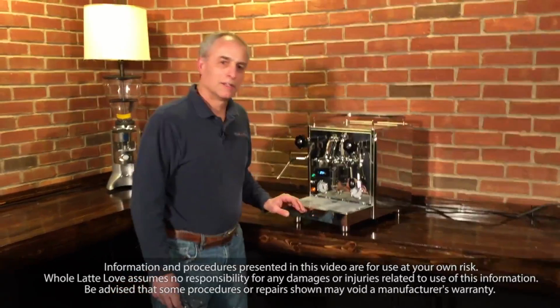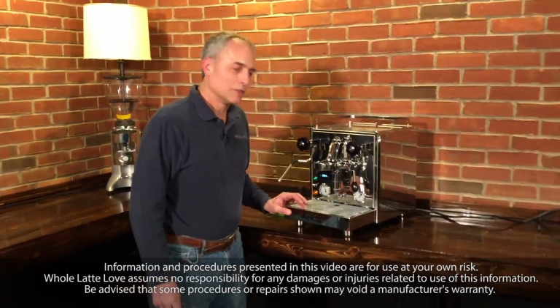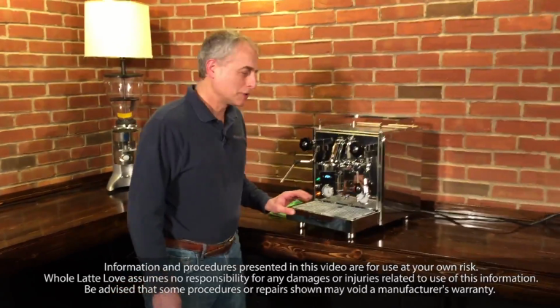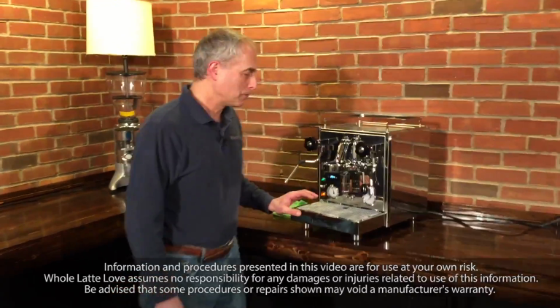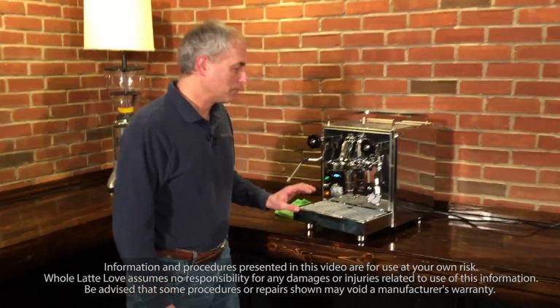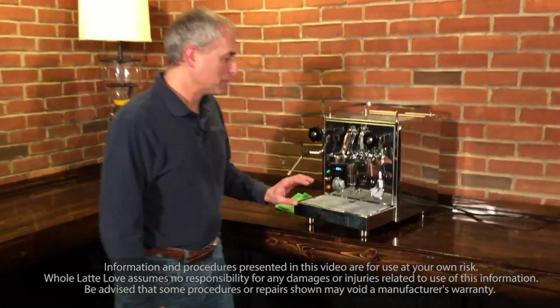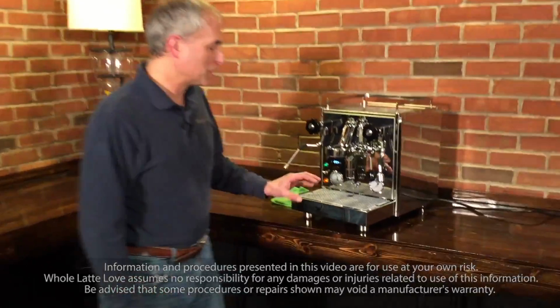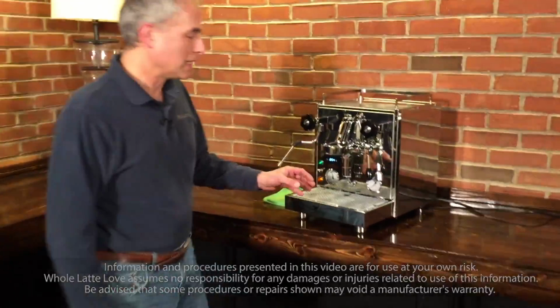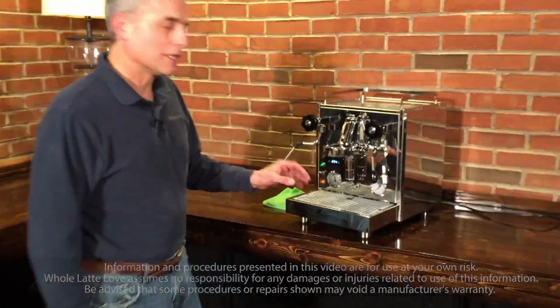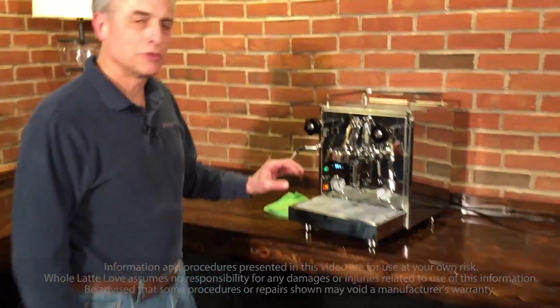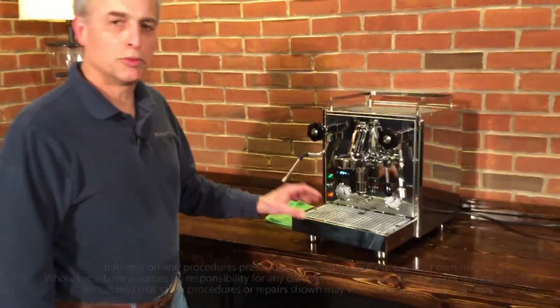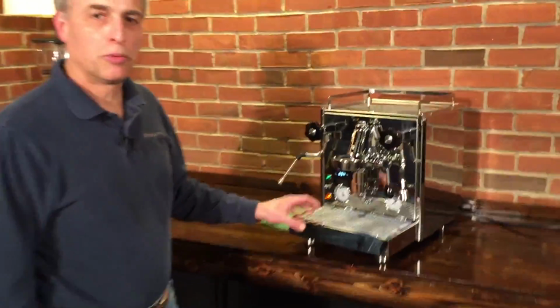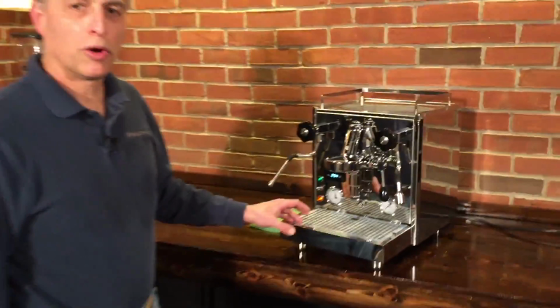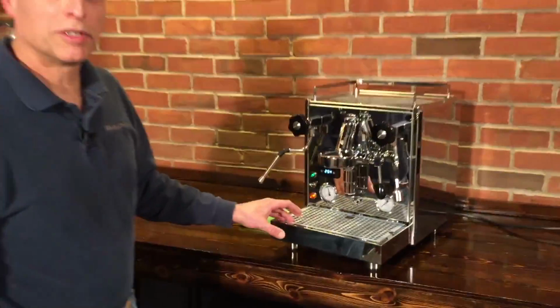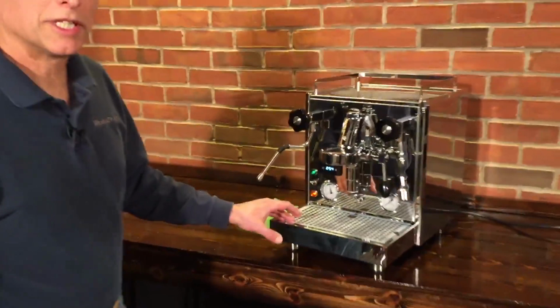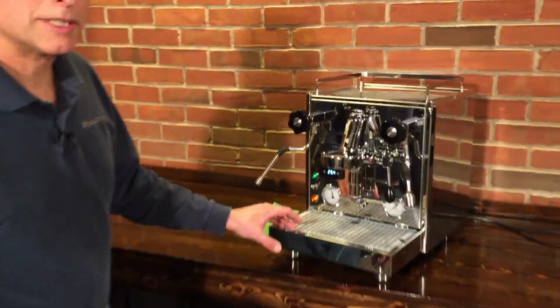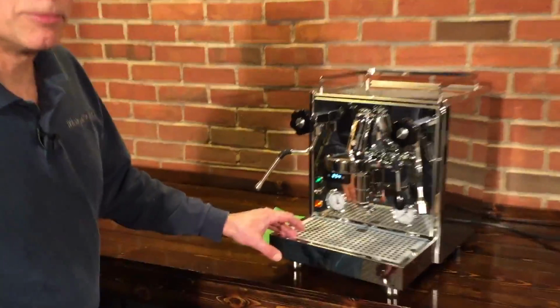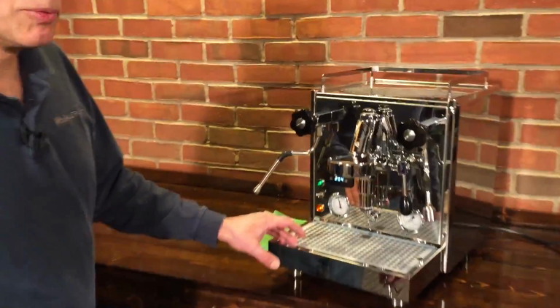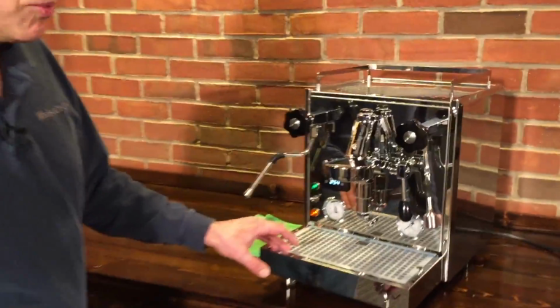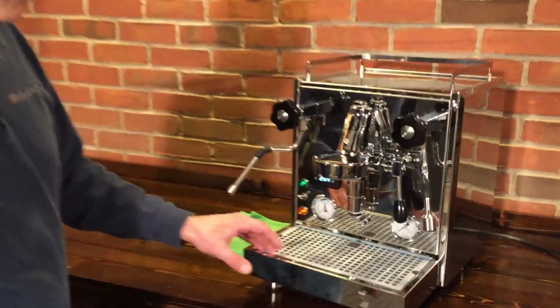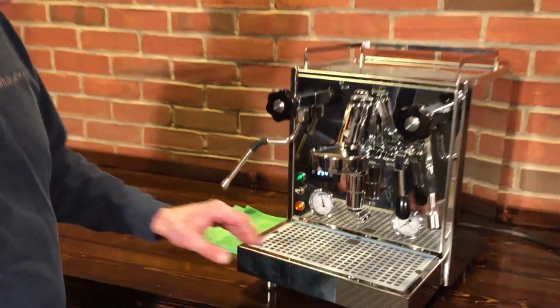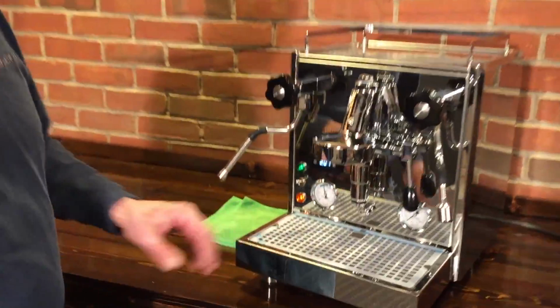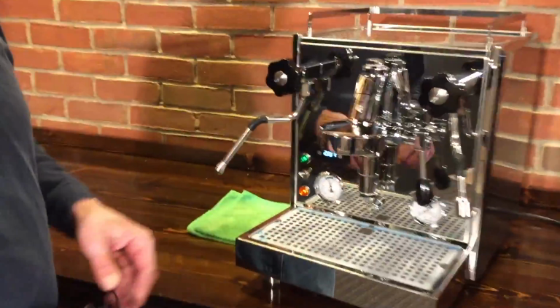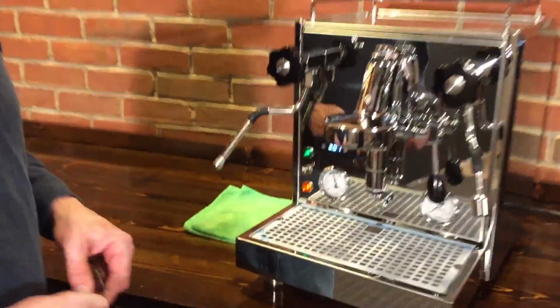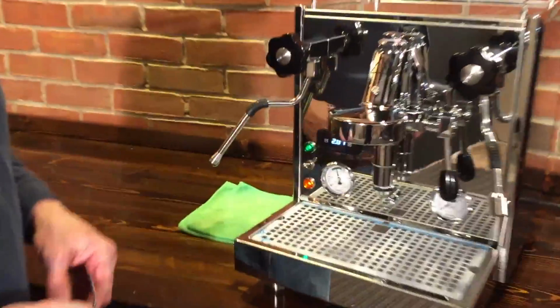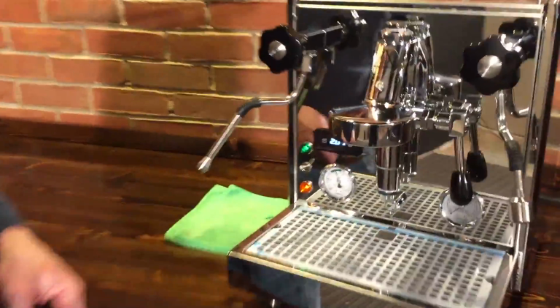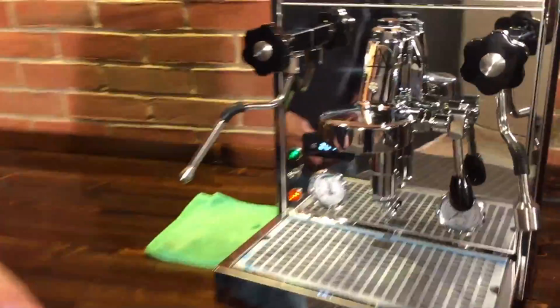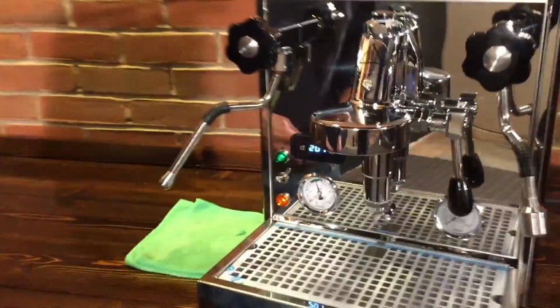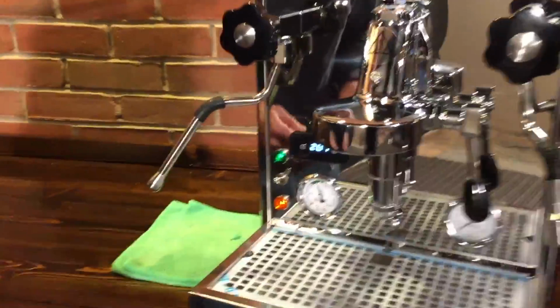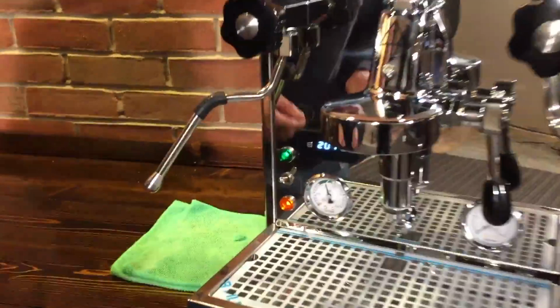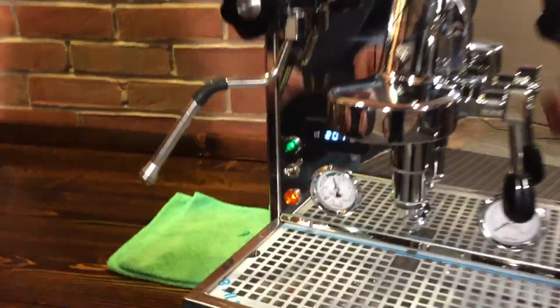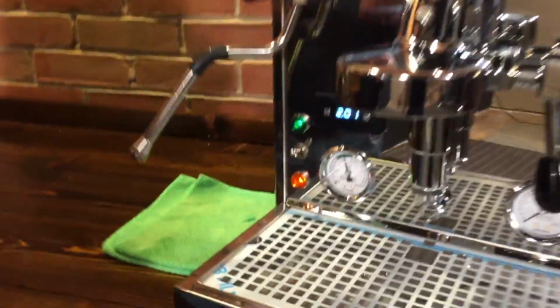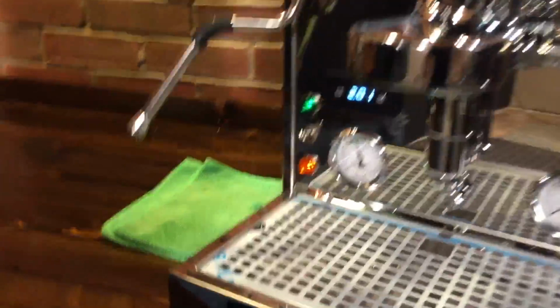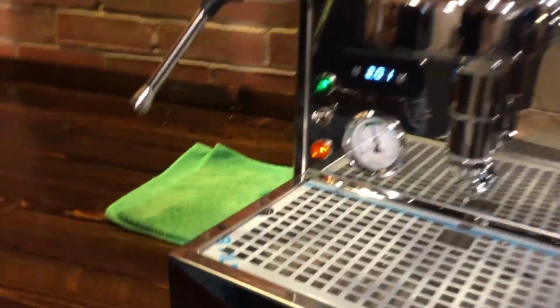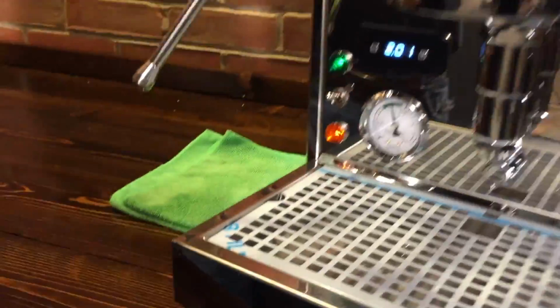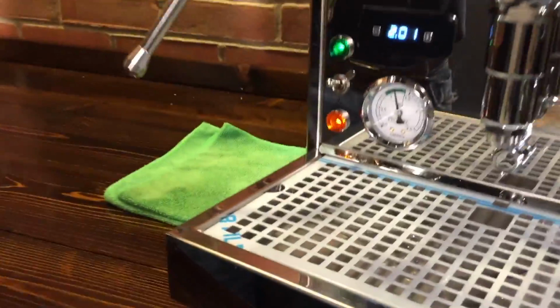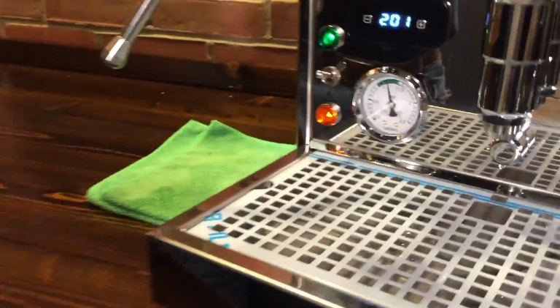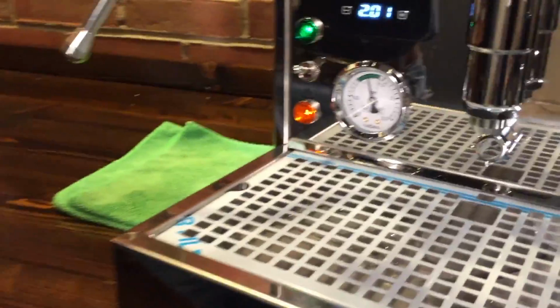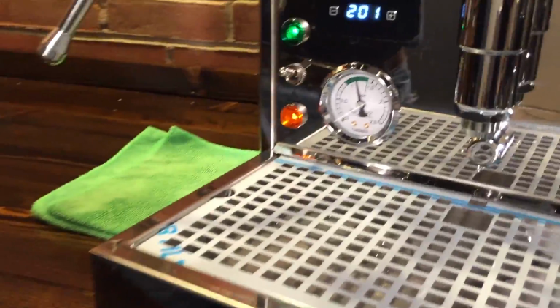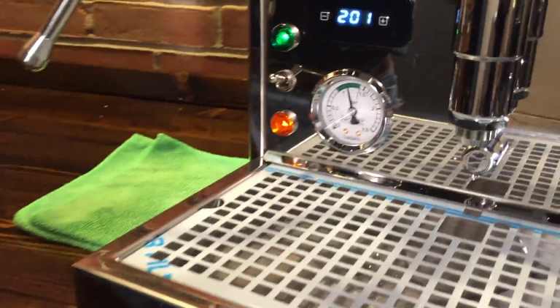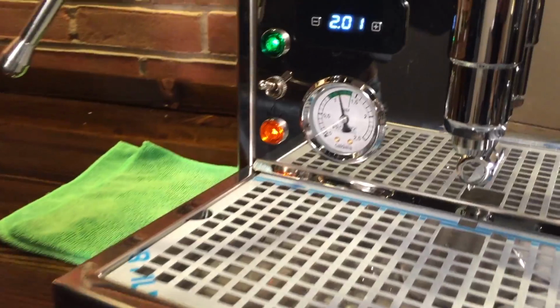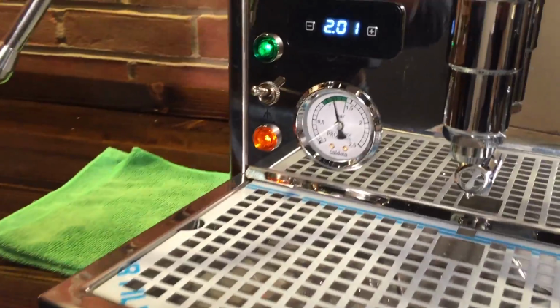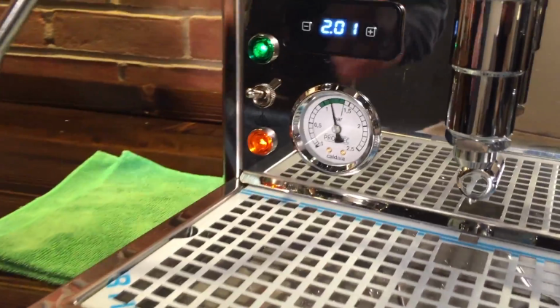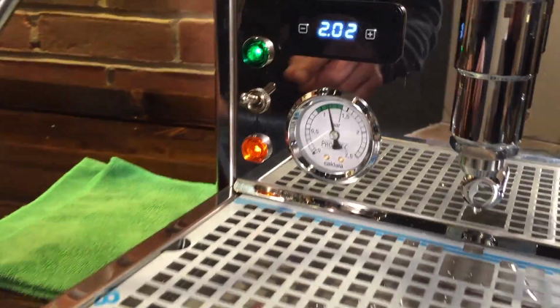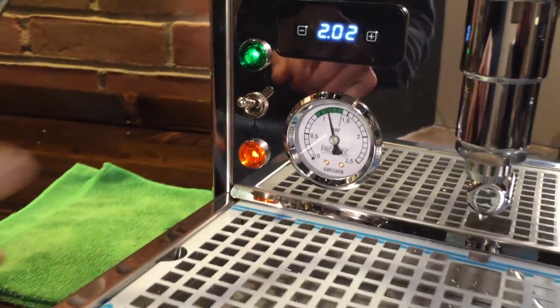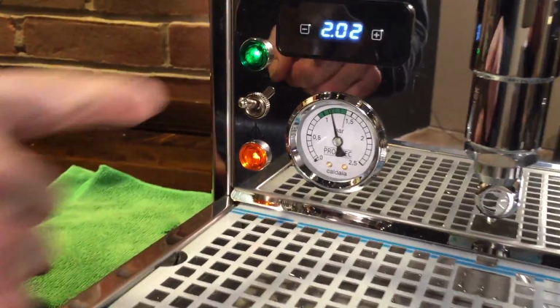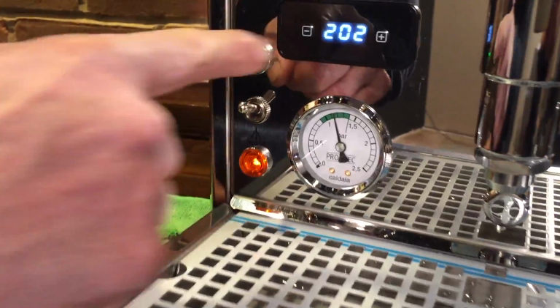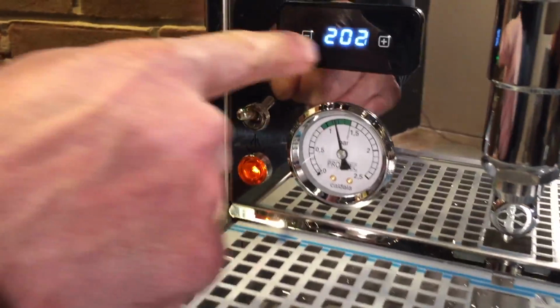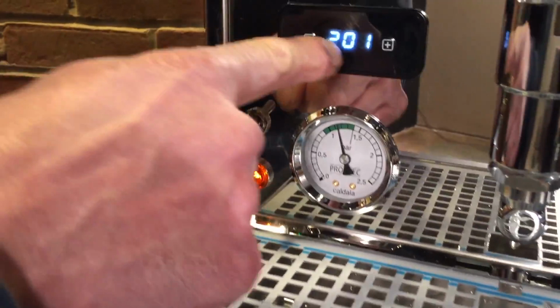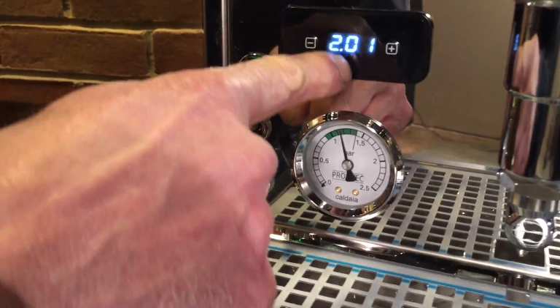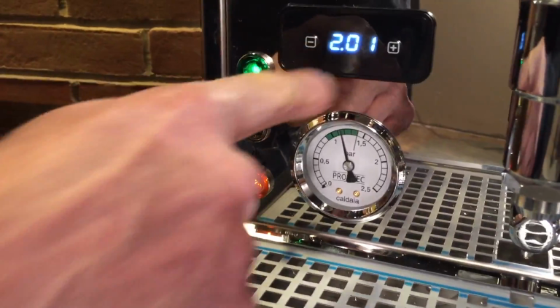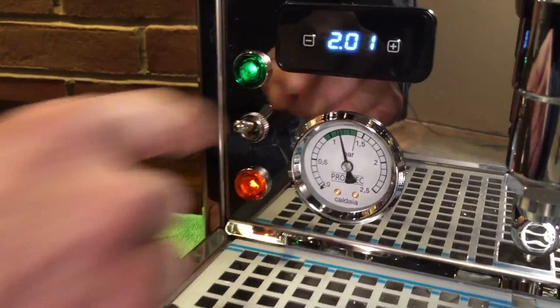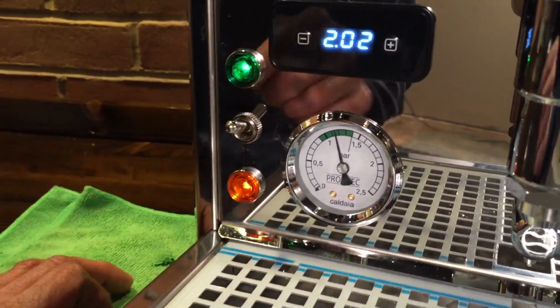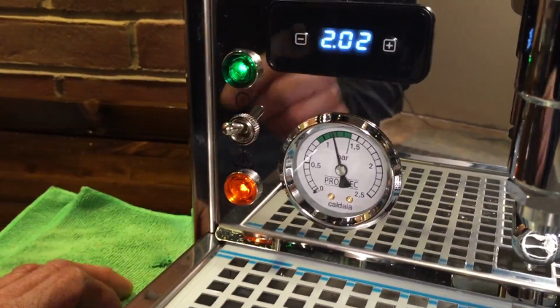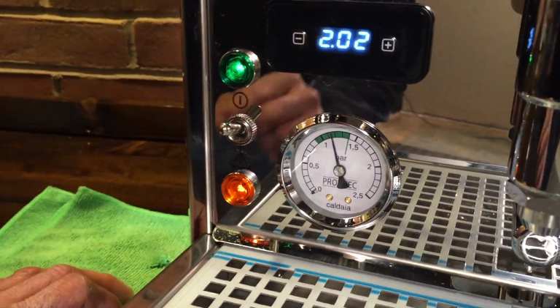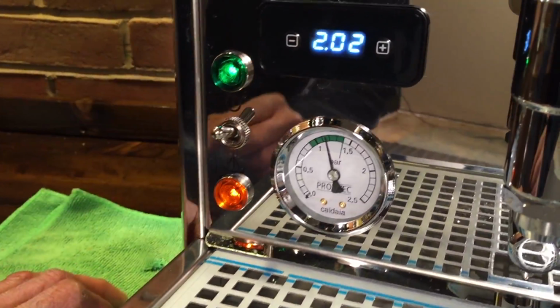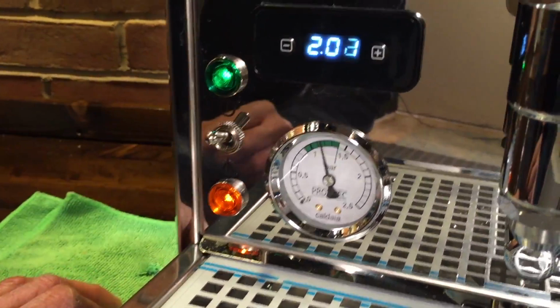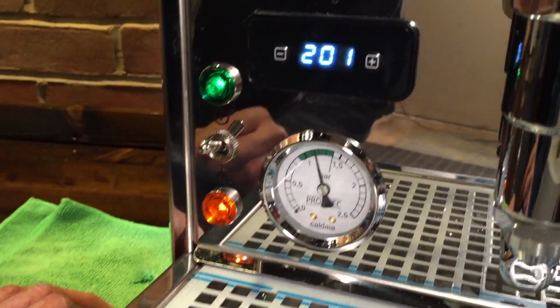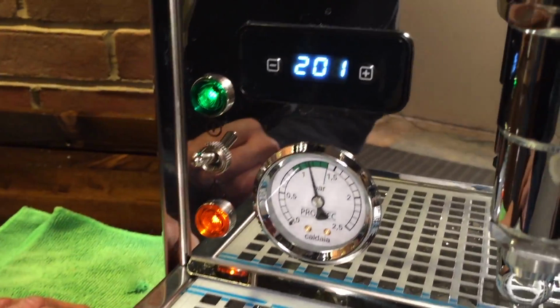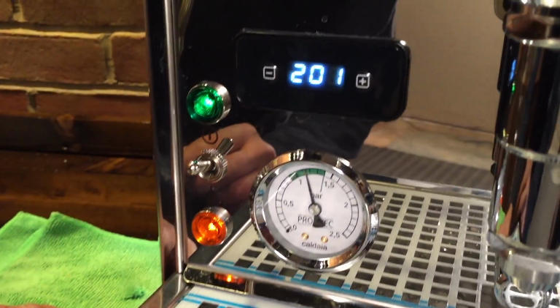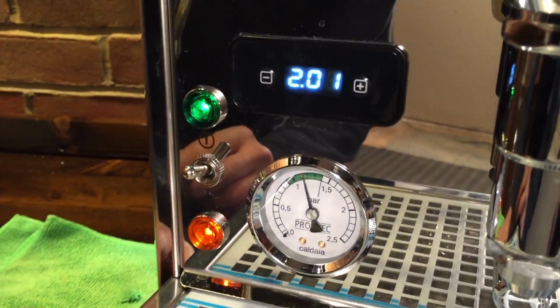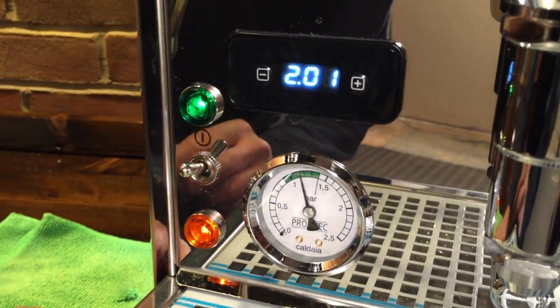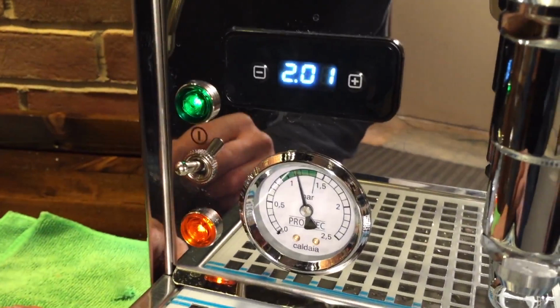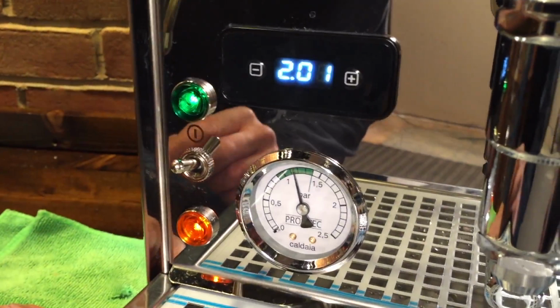This machine has two boilers — a brew boiler and a steam boiler — and they are controlled through this PID display right here.